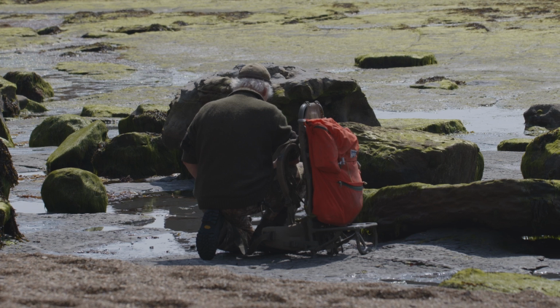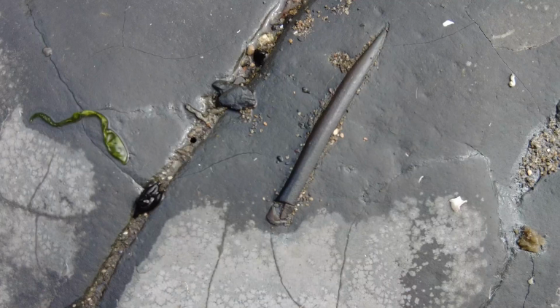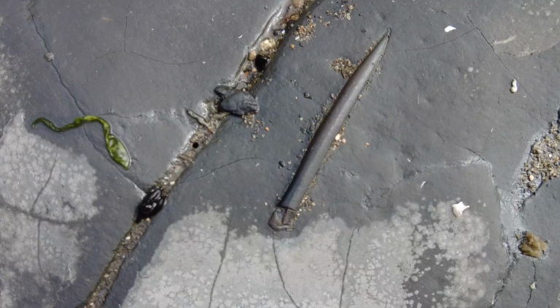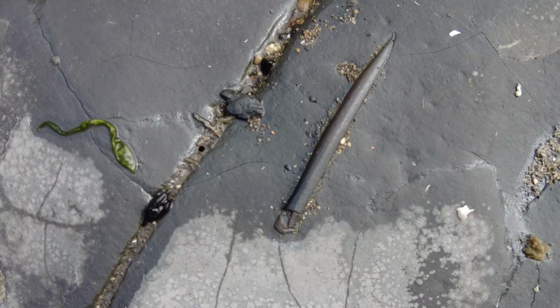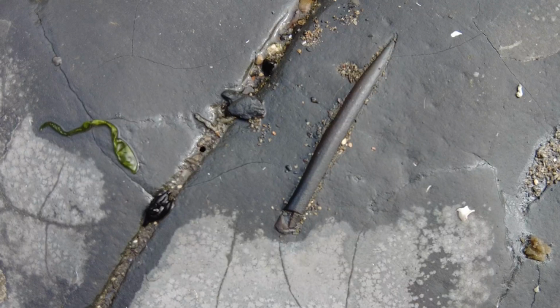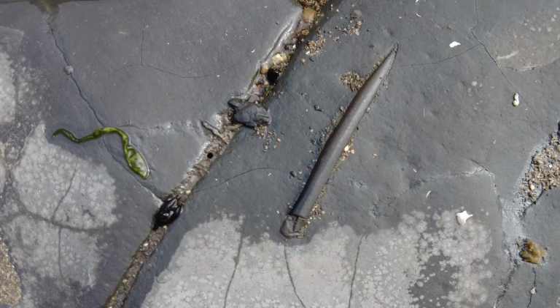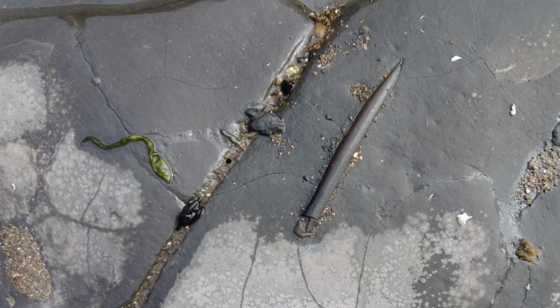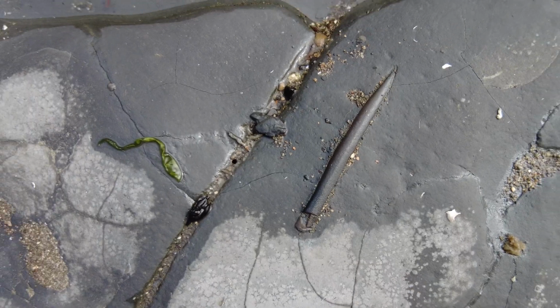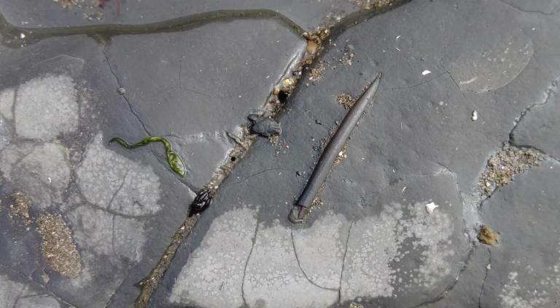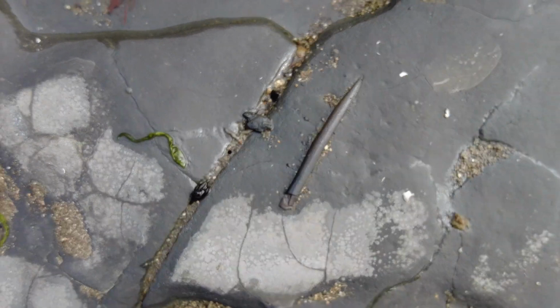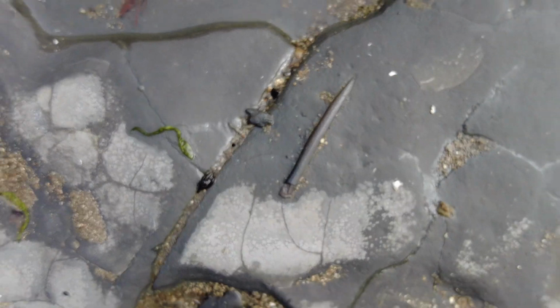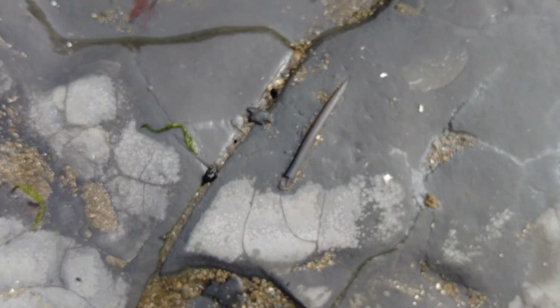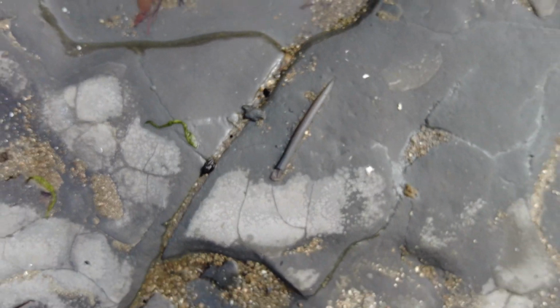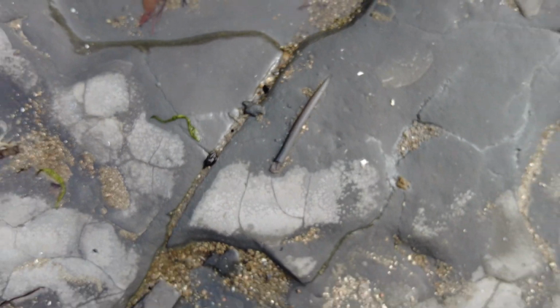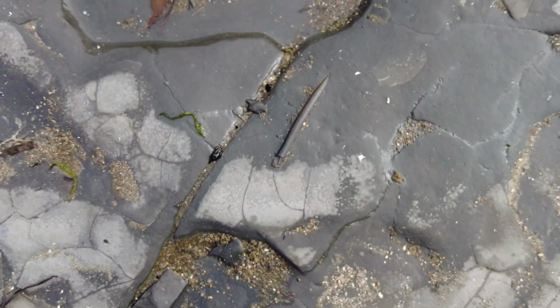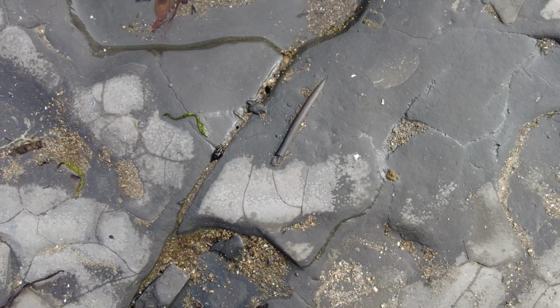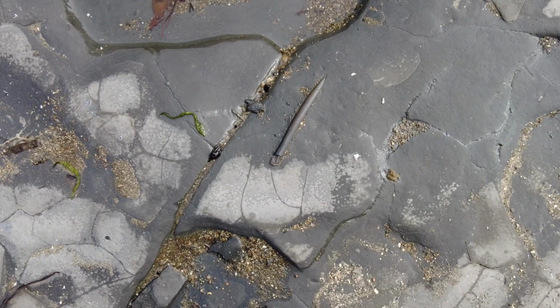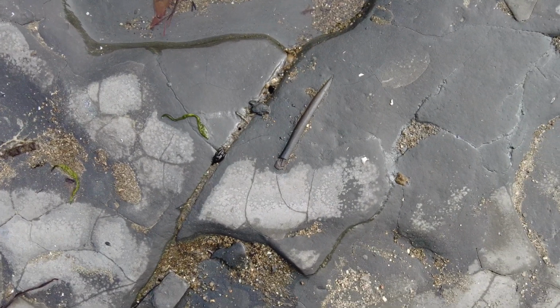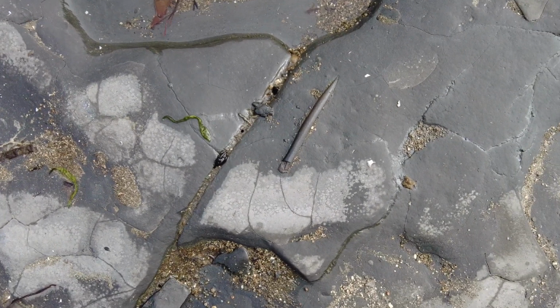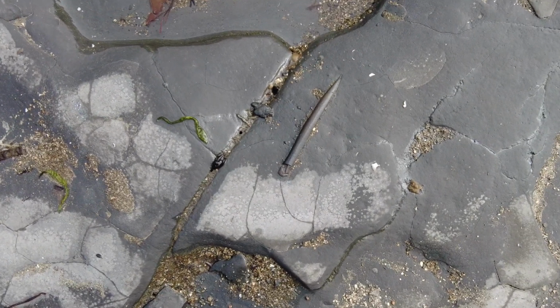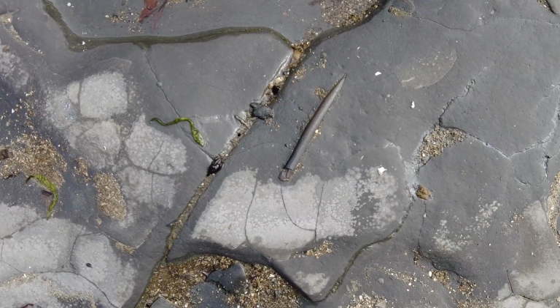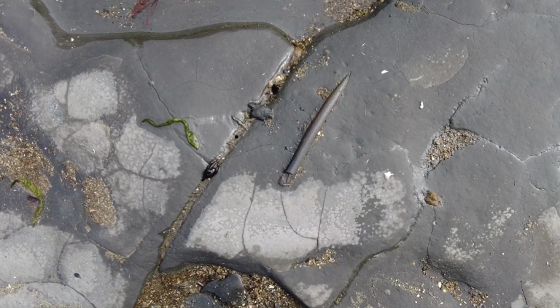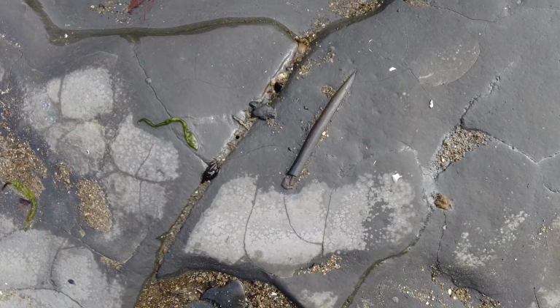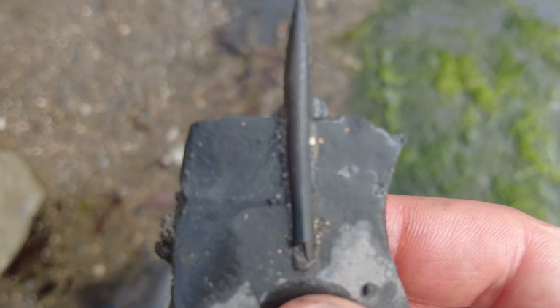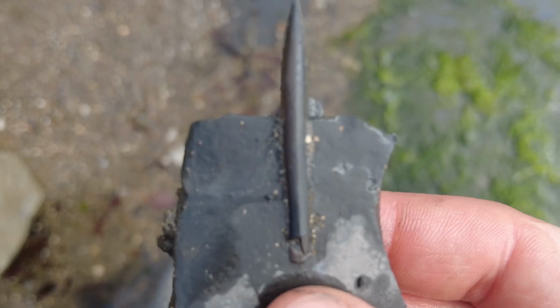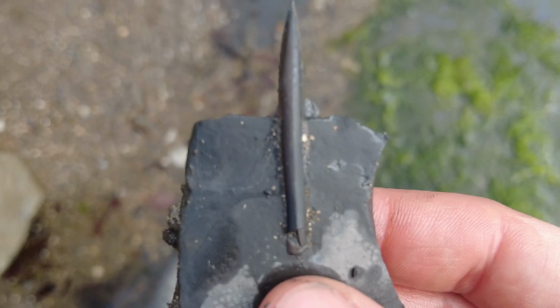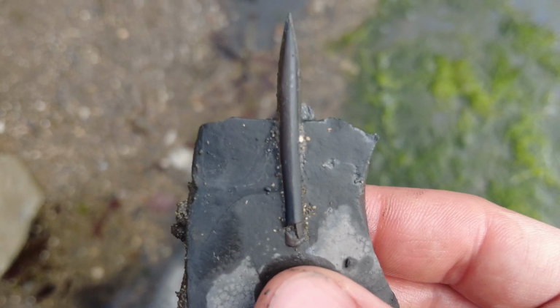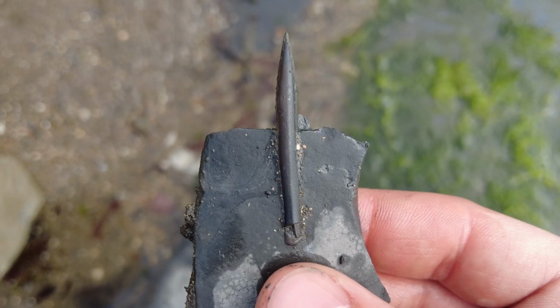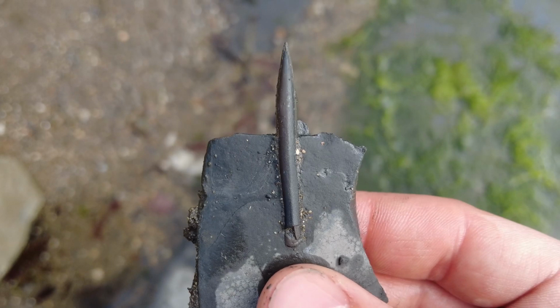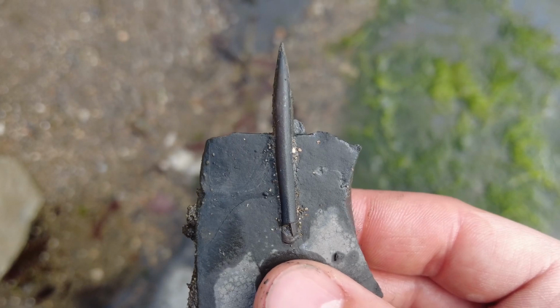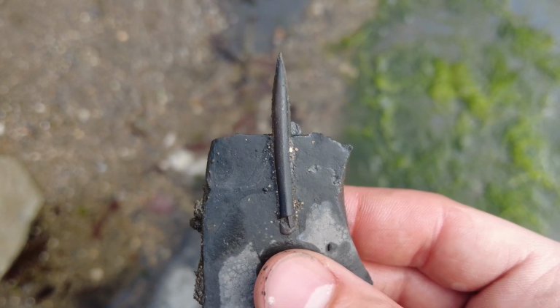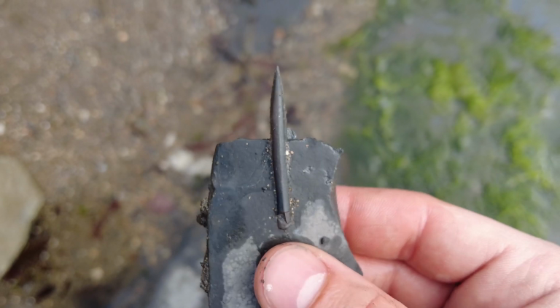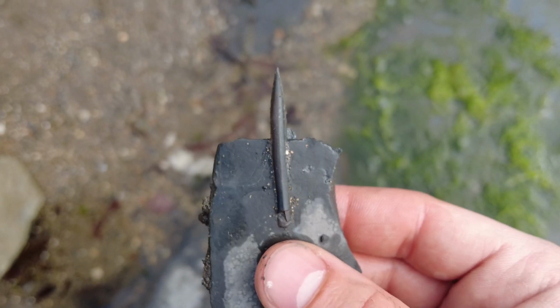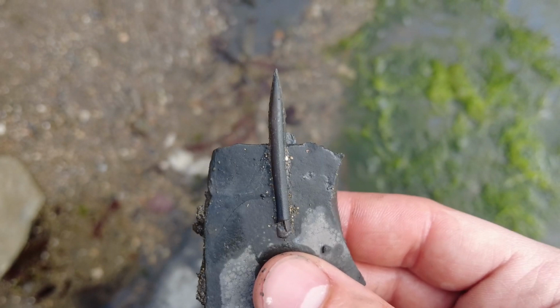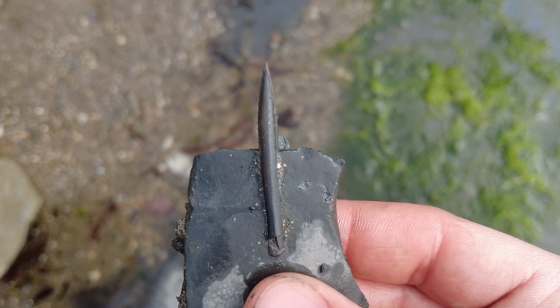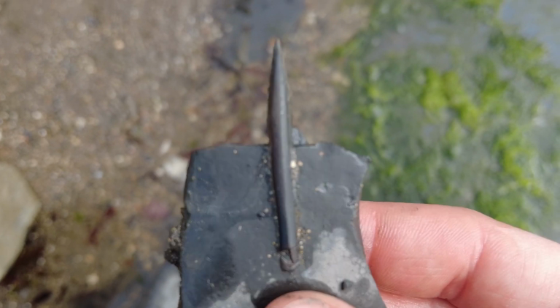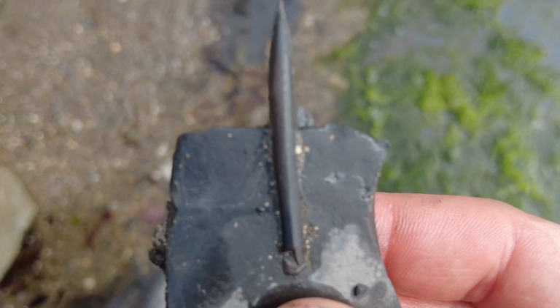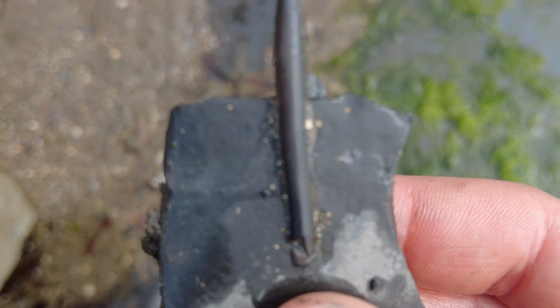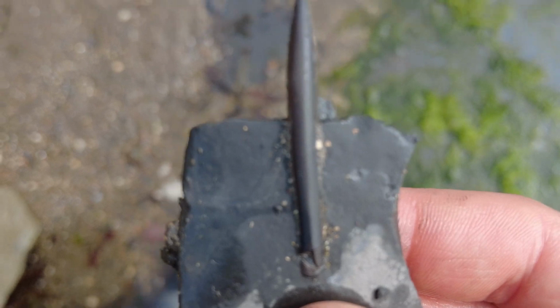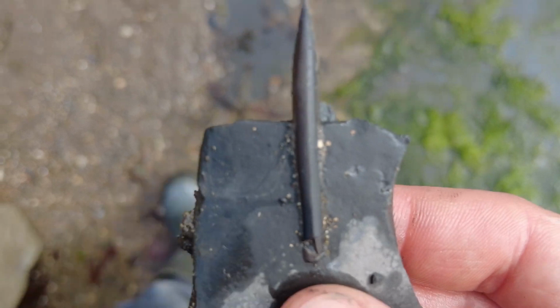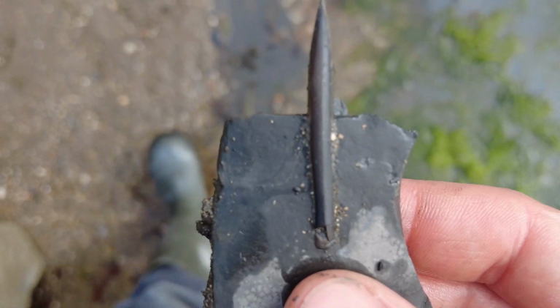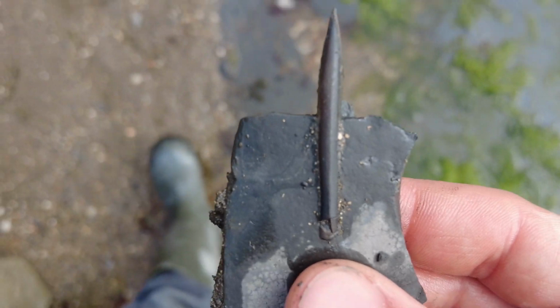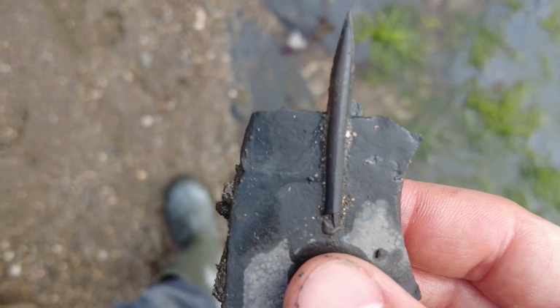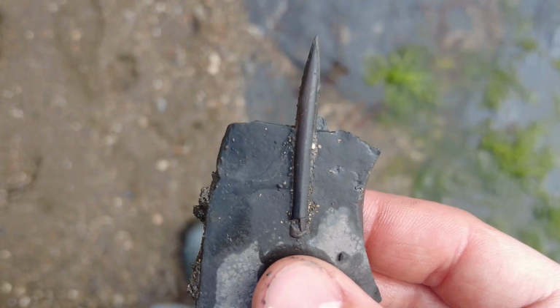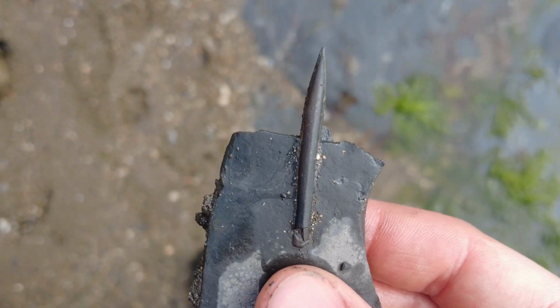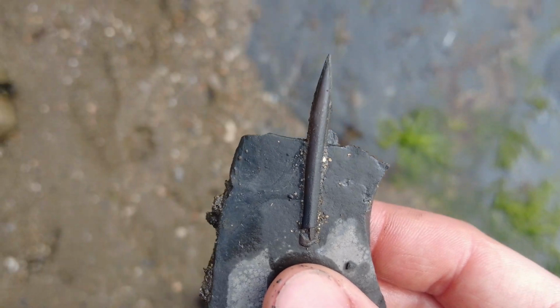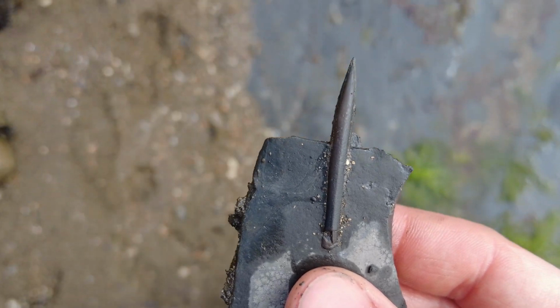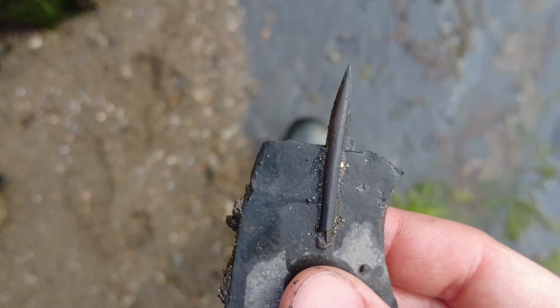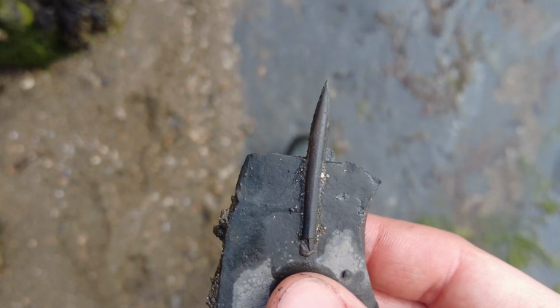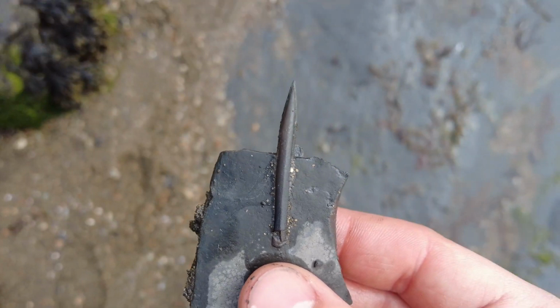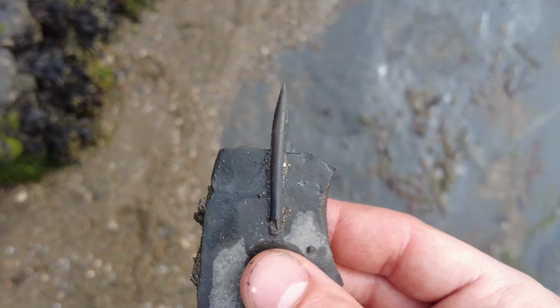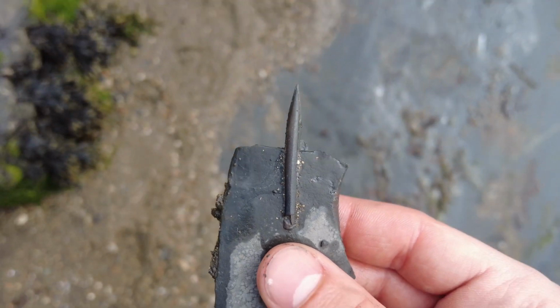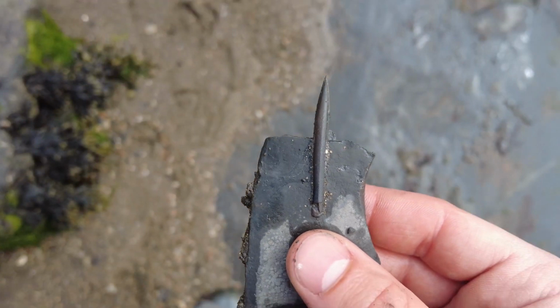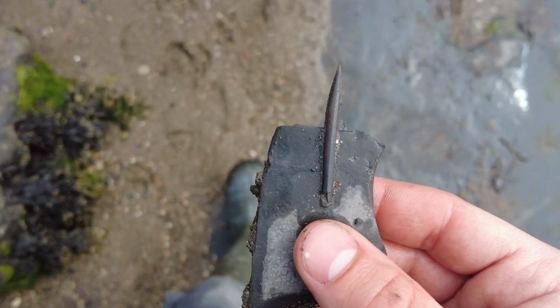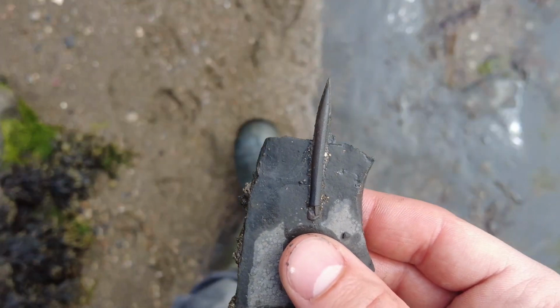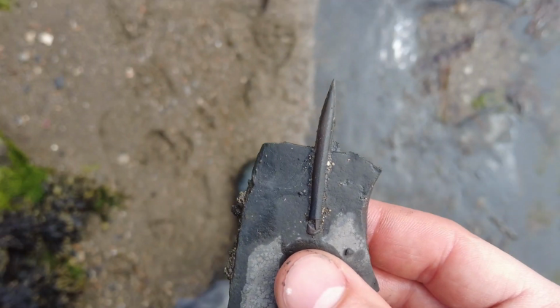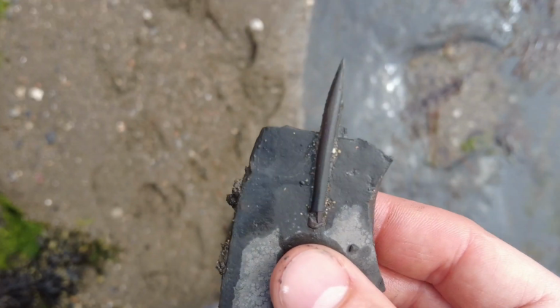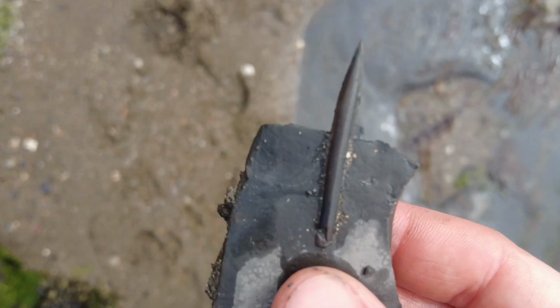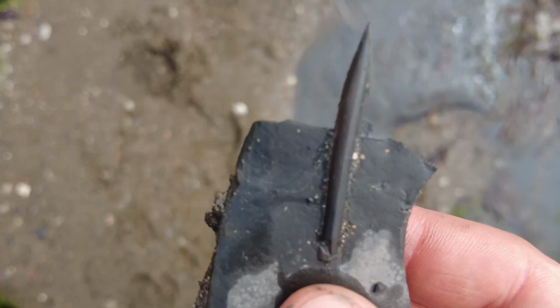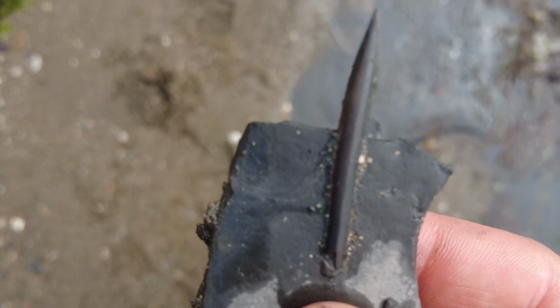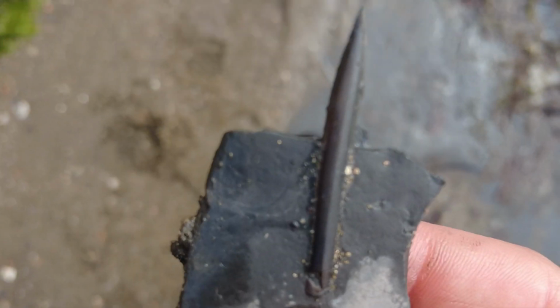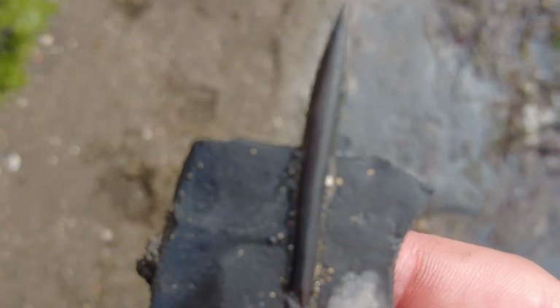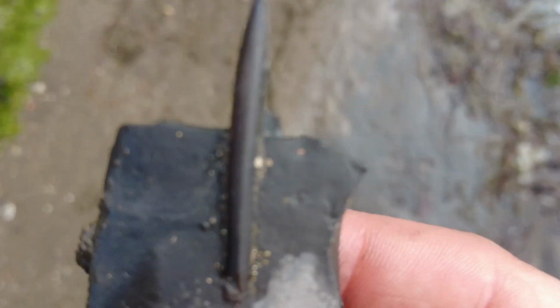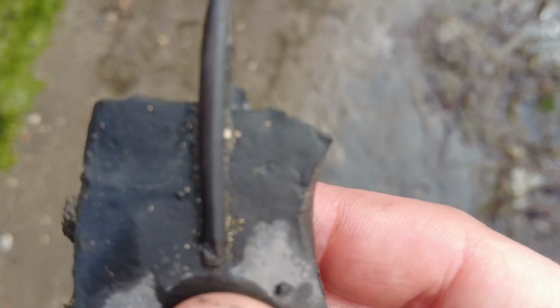There's a belemnite in the shale in situ. And here it is removed — same belemnite. You can see it's still attached to the shale.